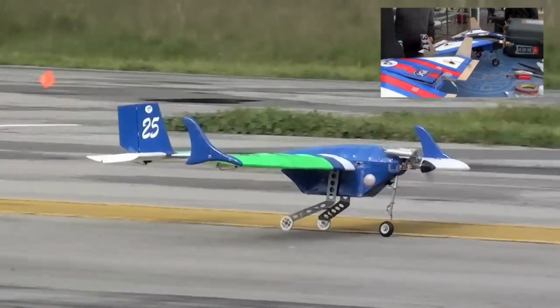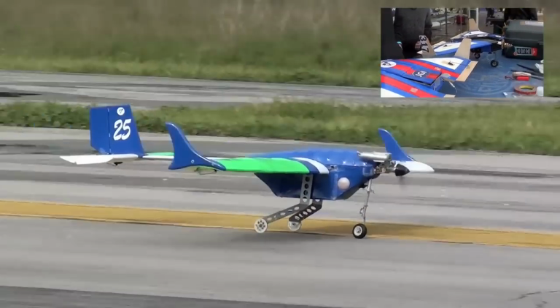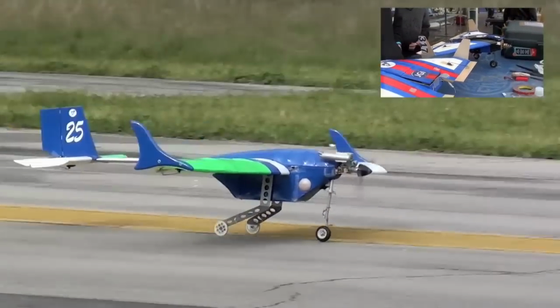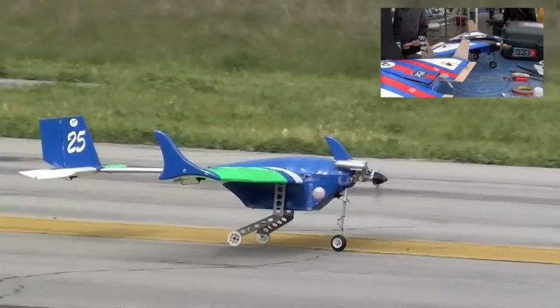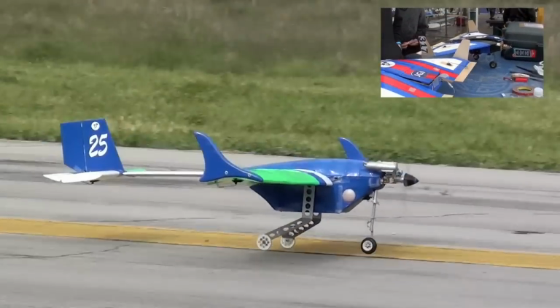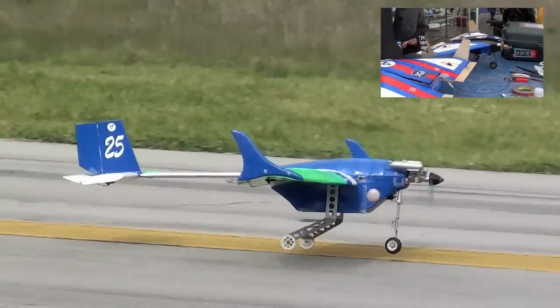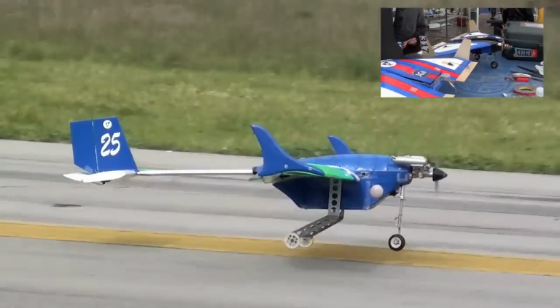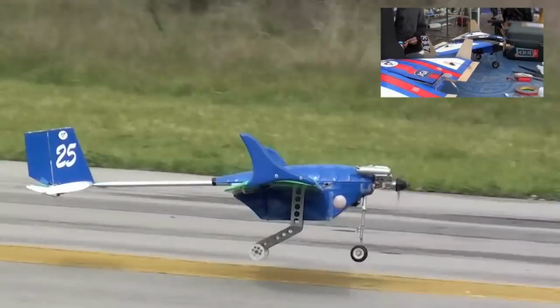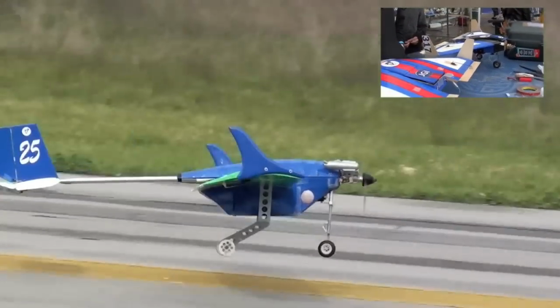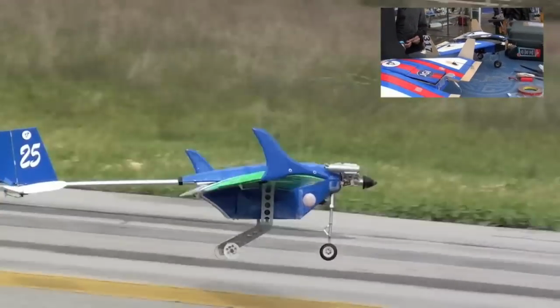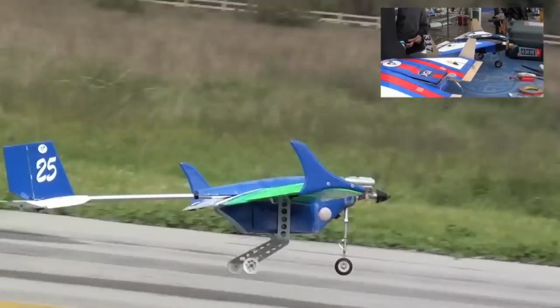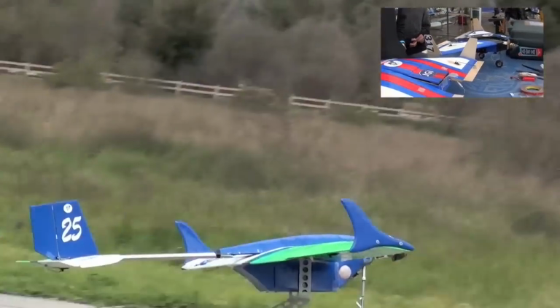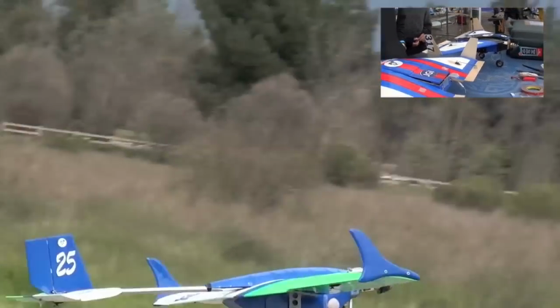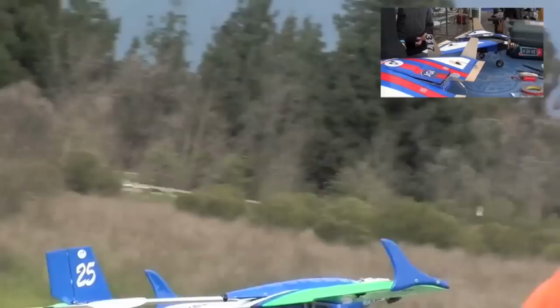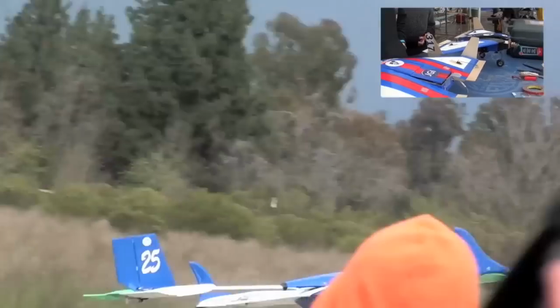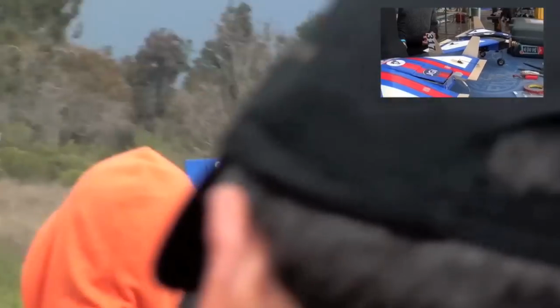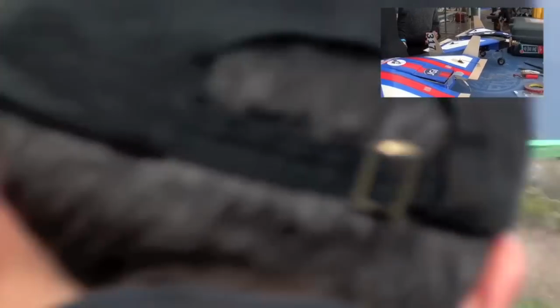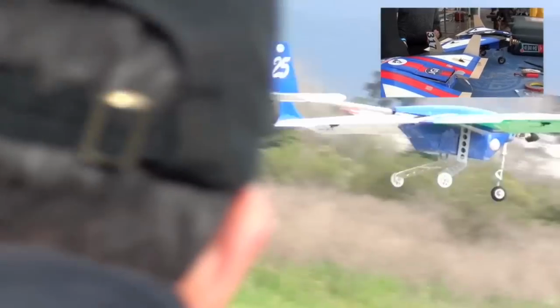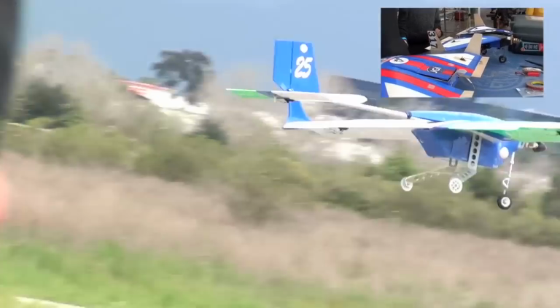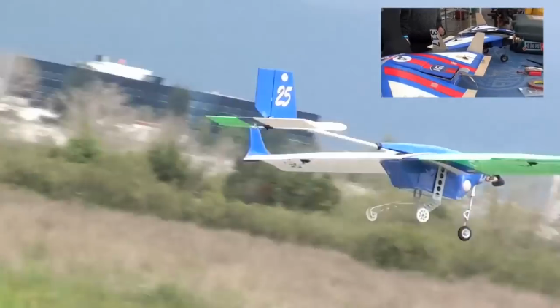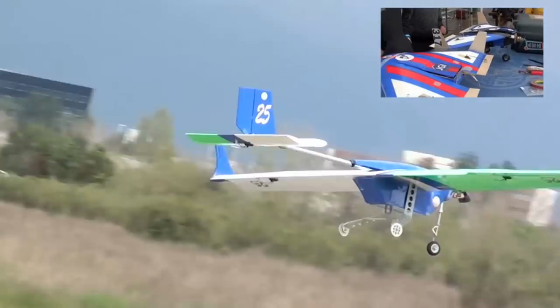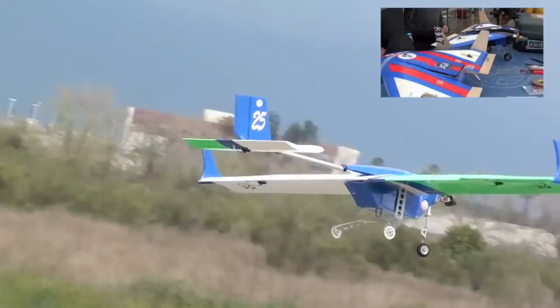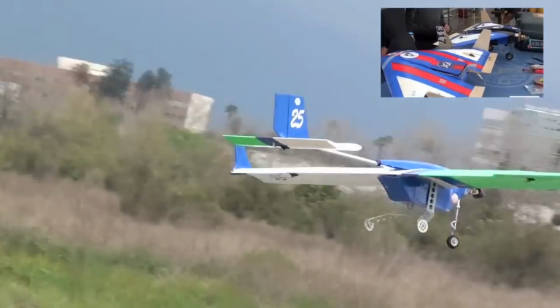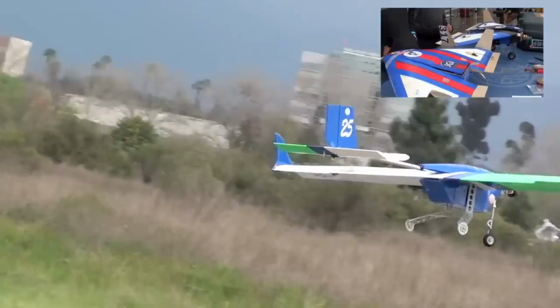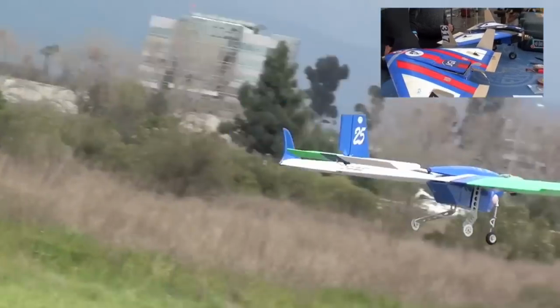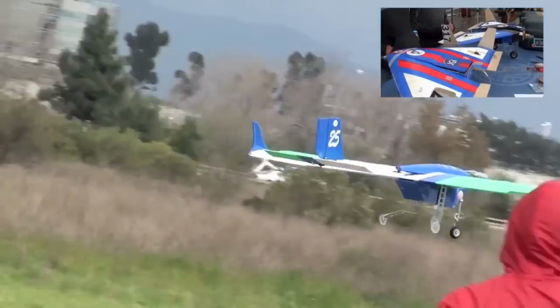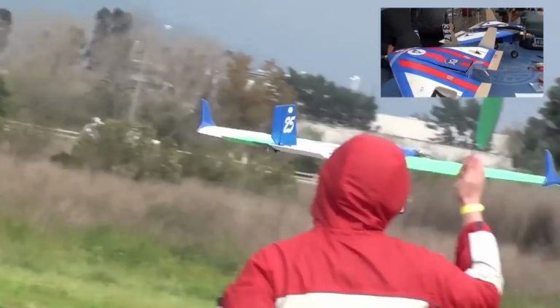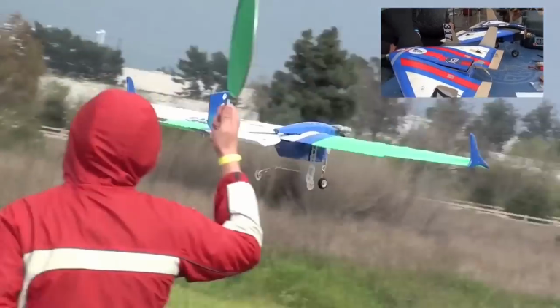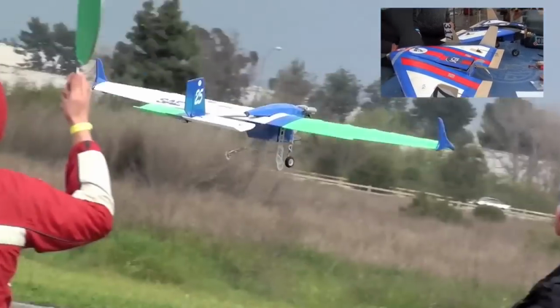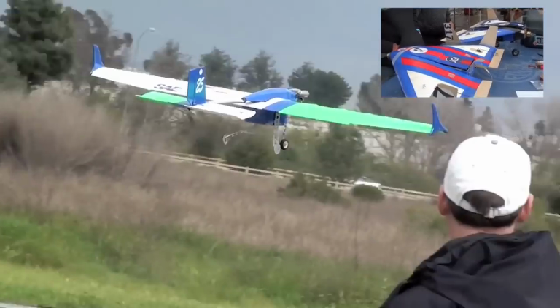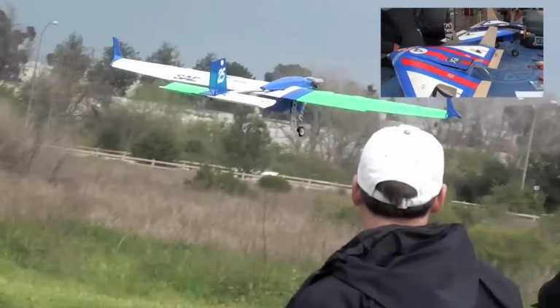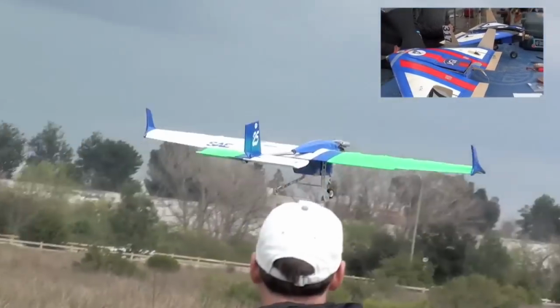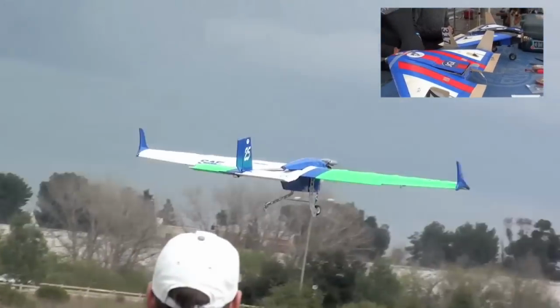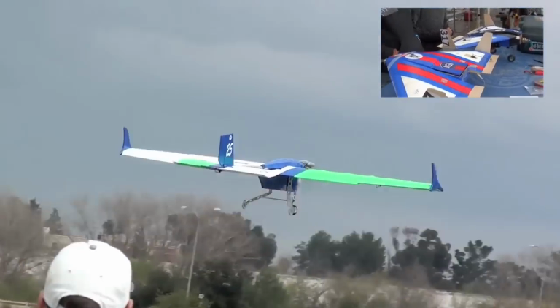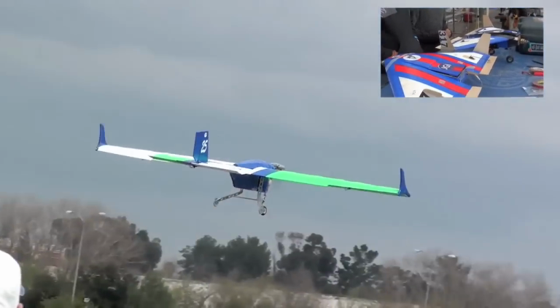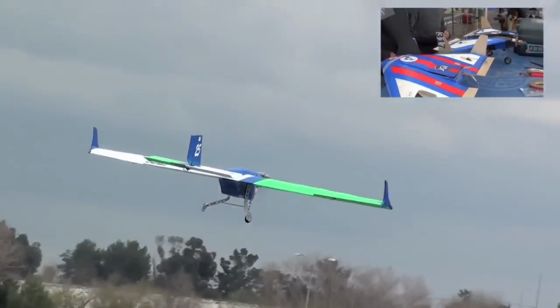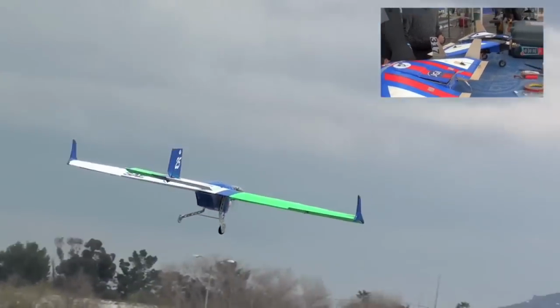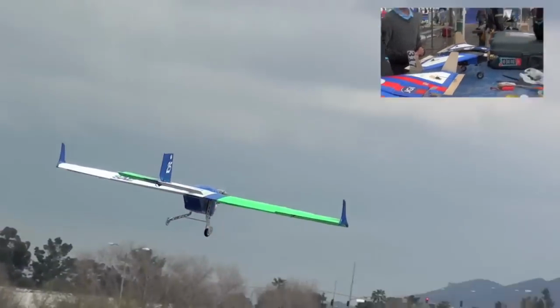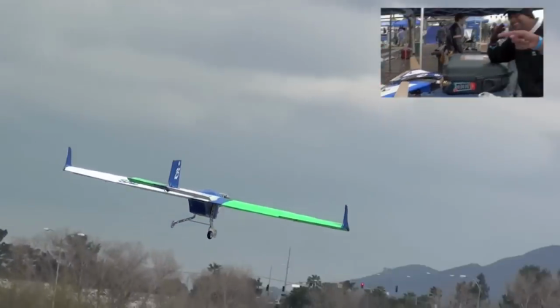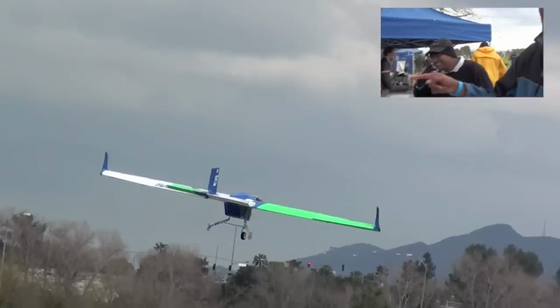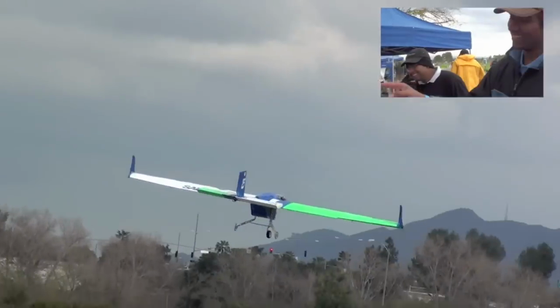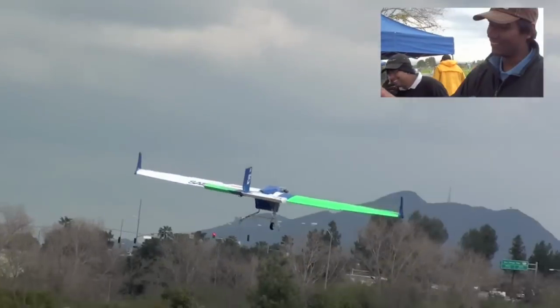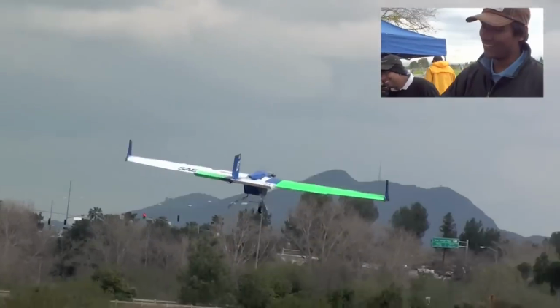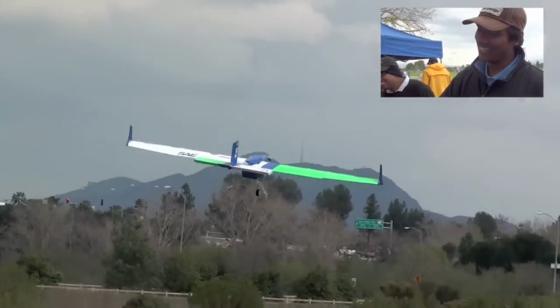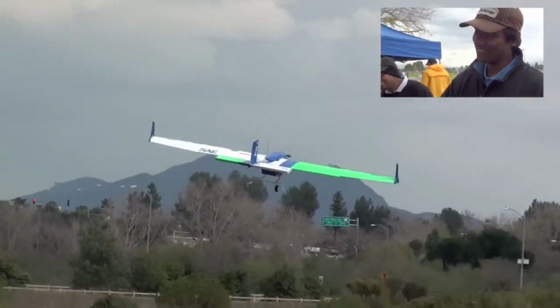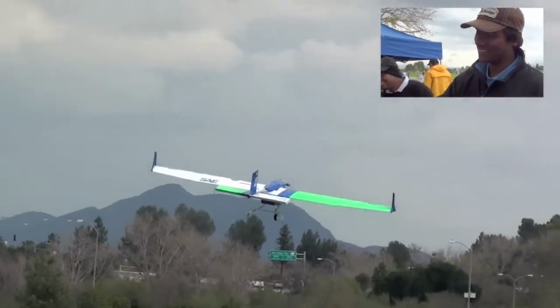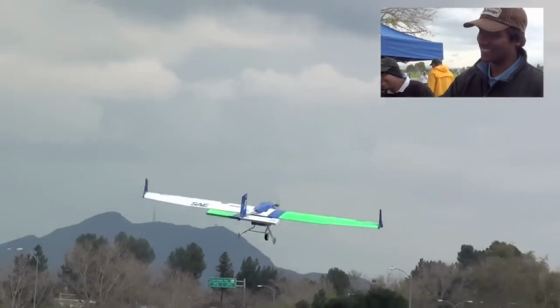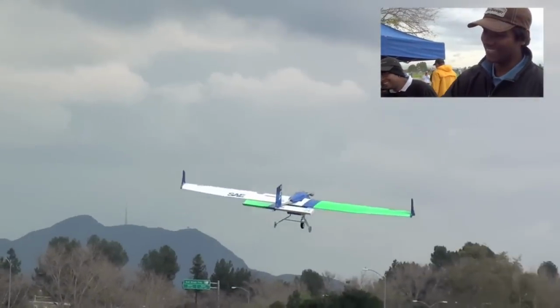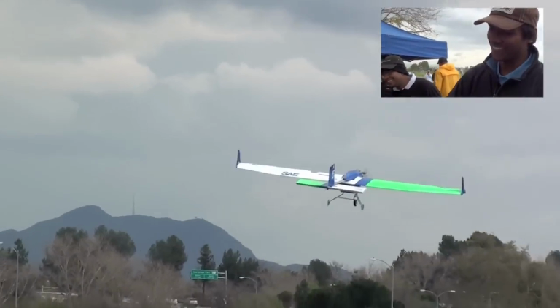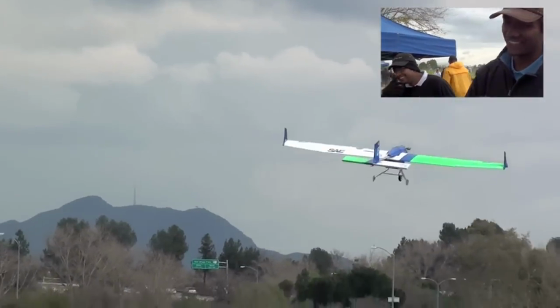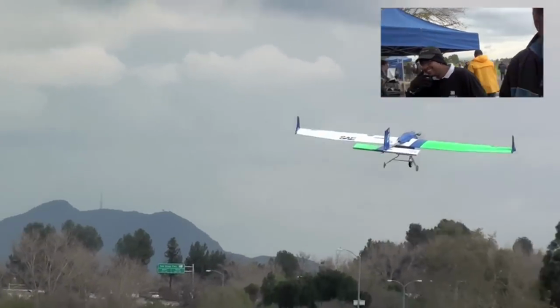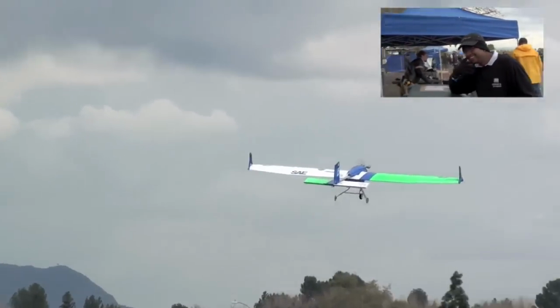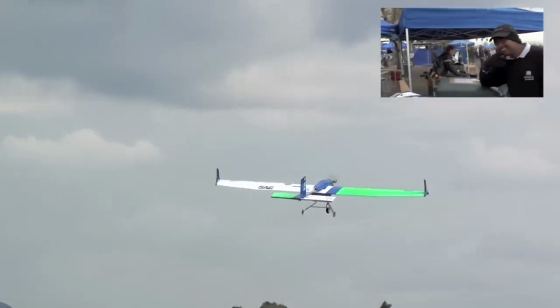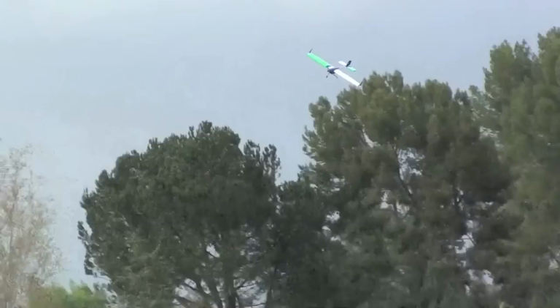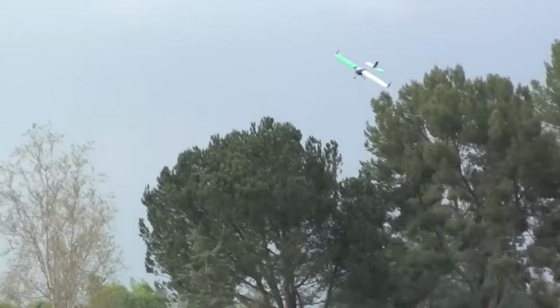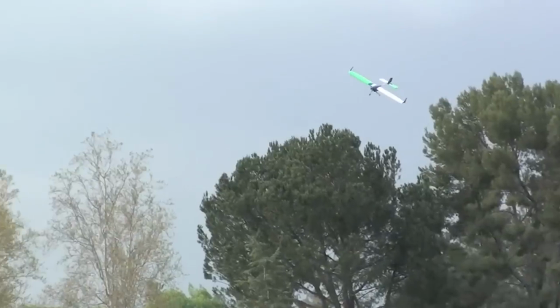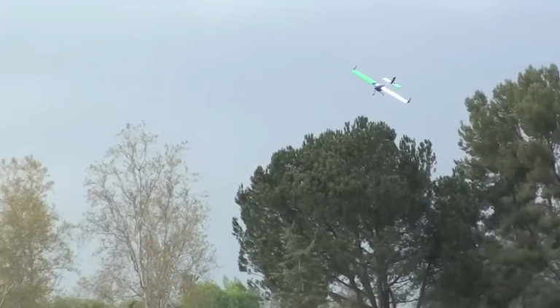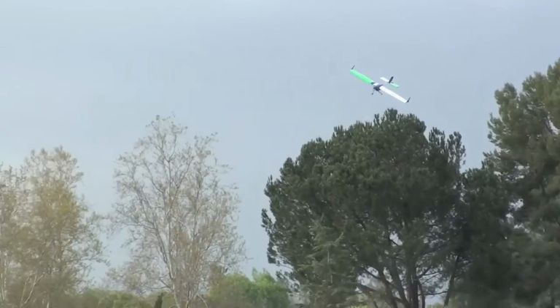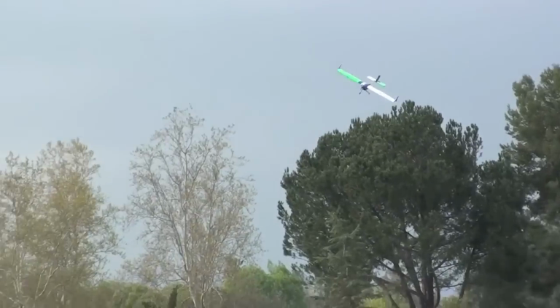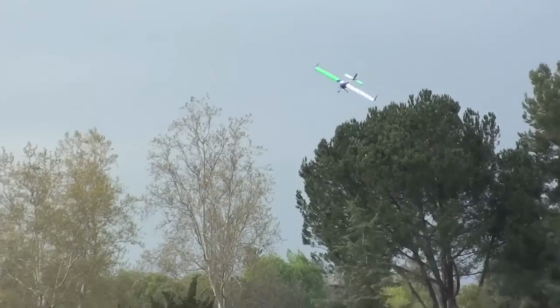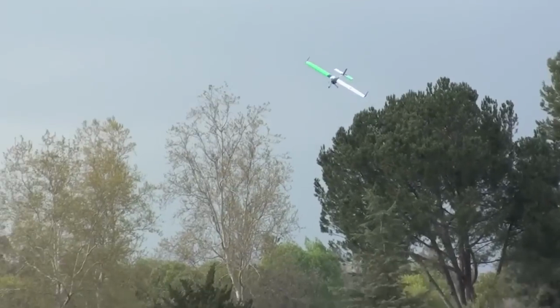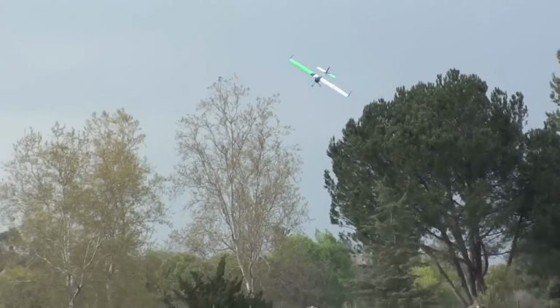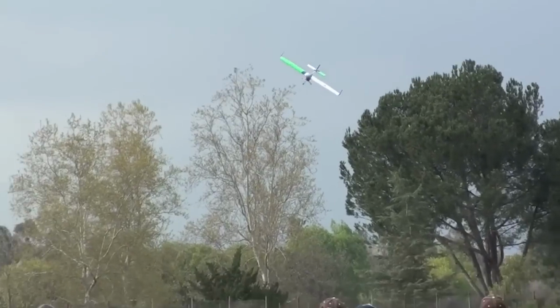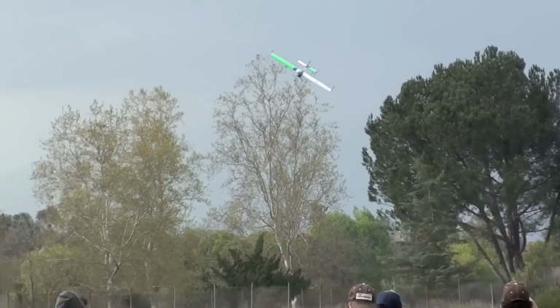What do you call these aircraft? We call them Mustang 1 and Mustang 2.